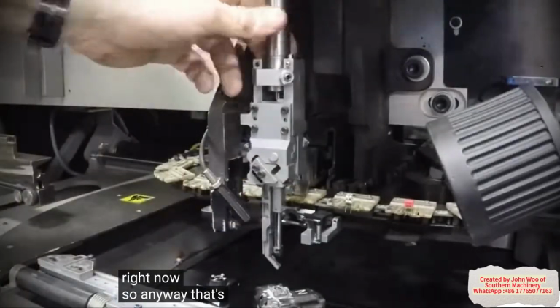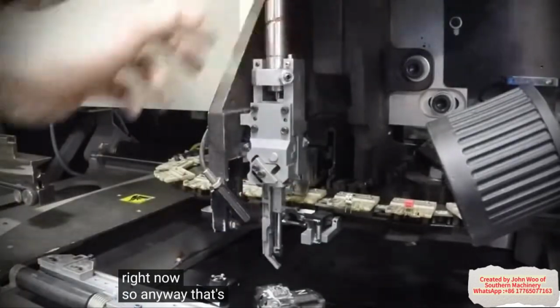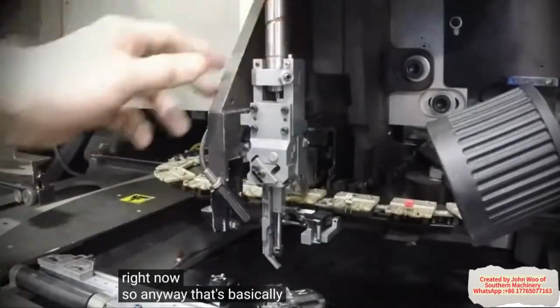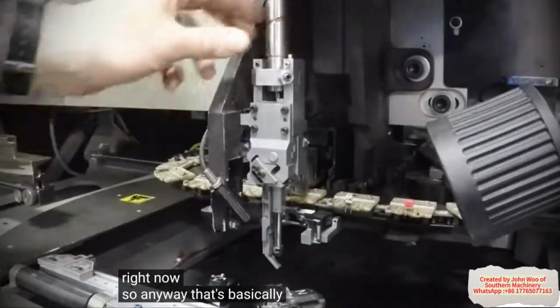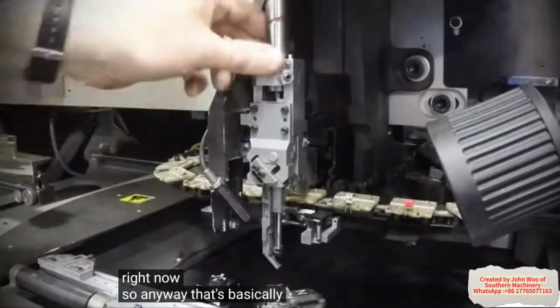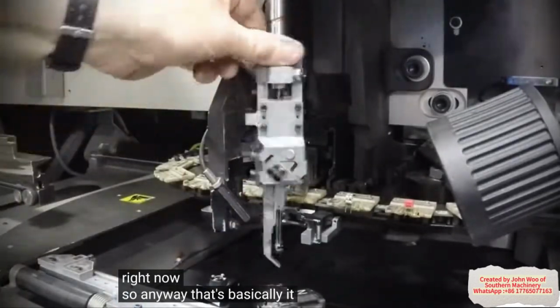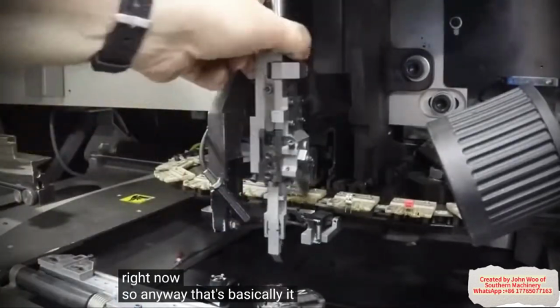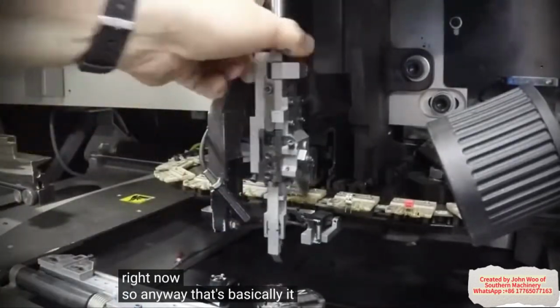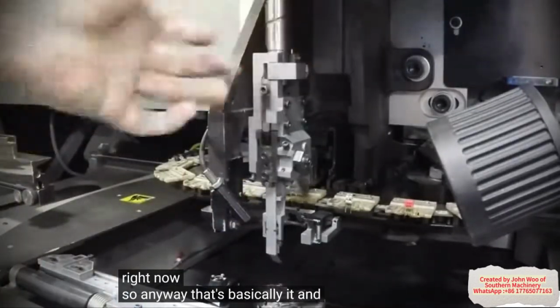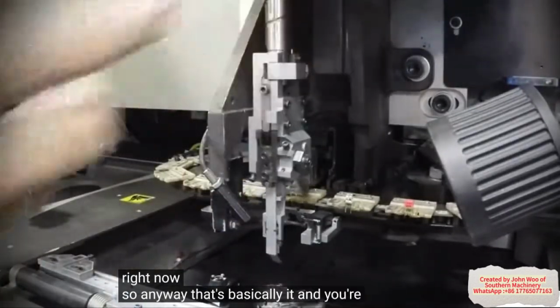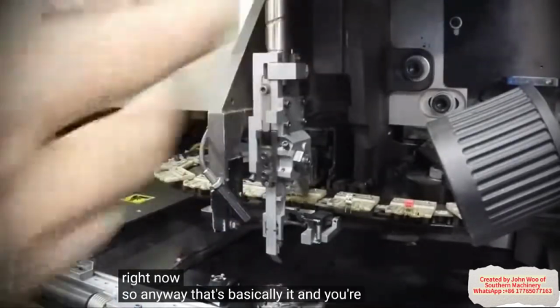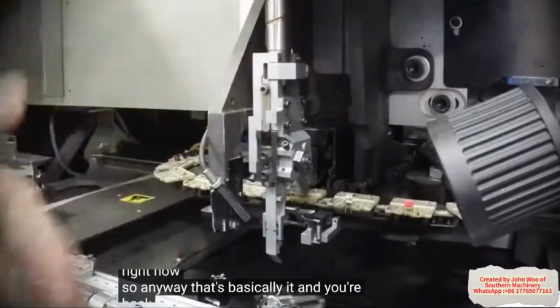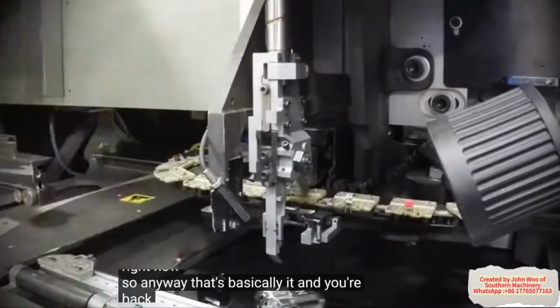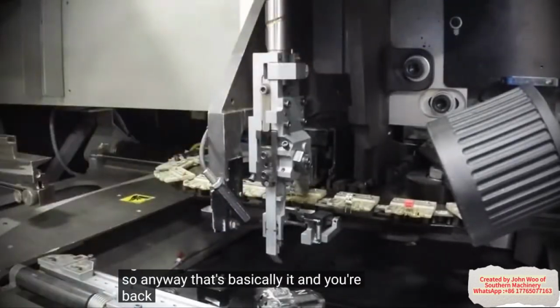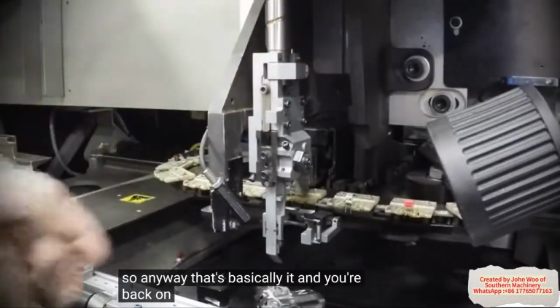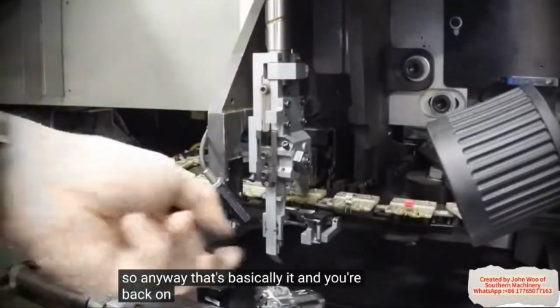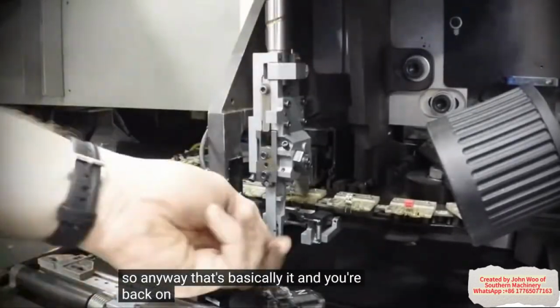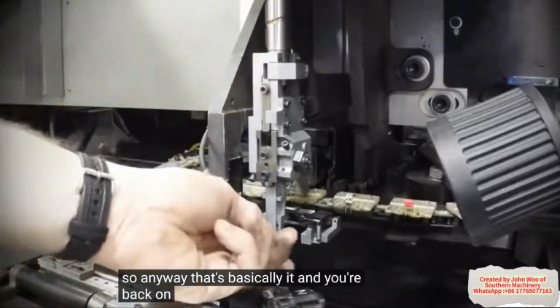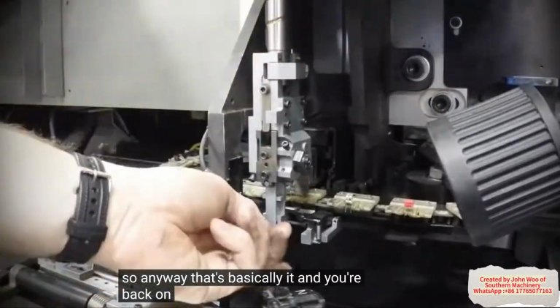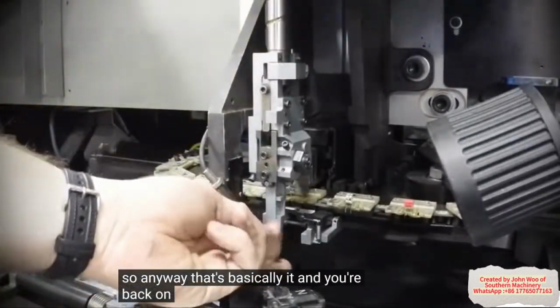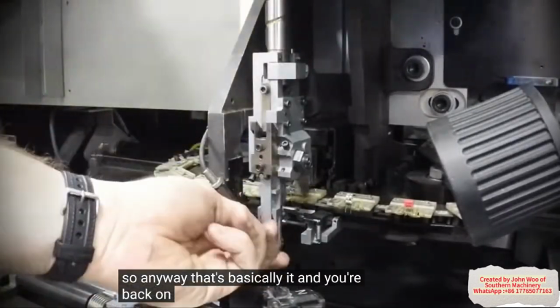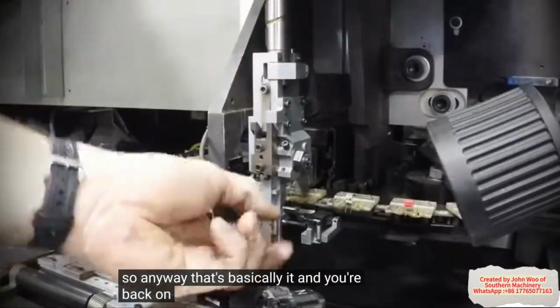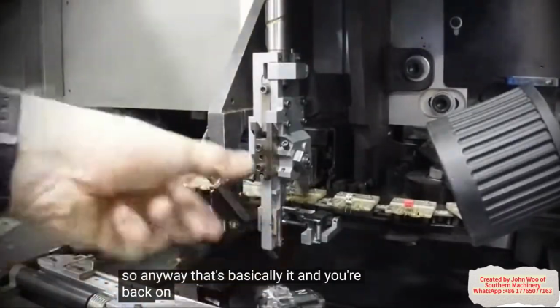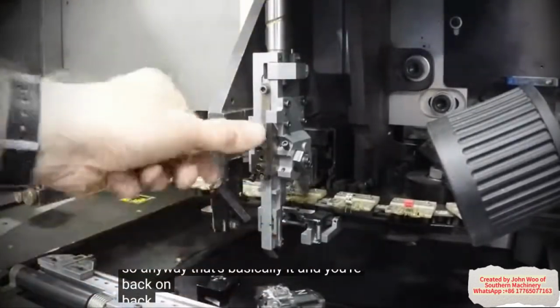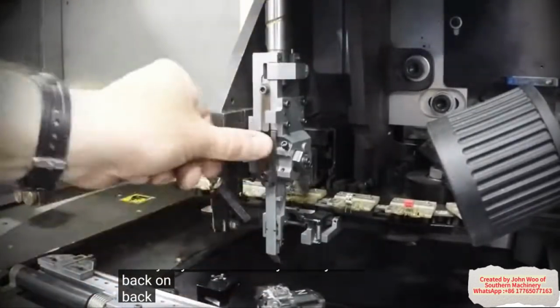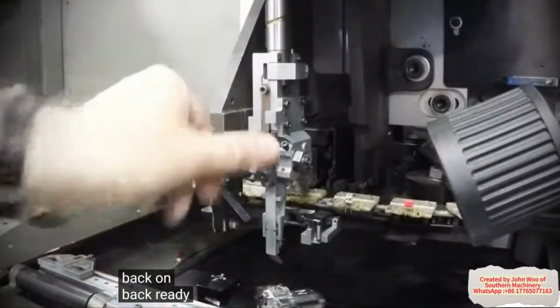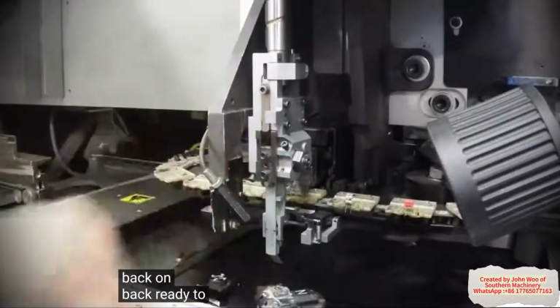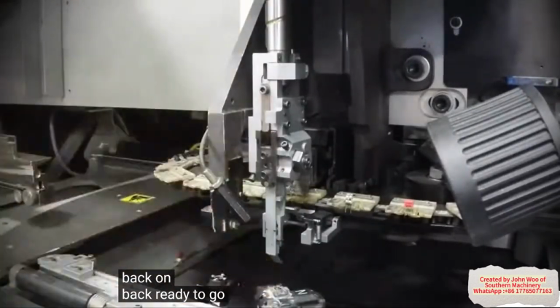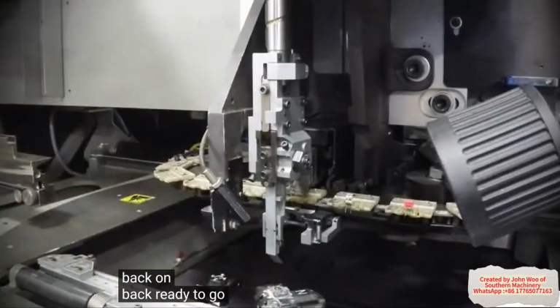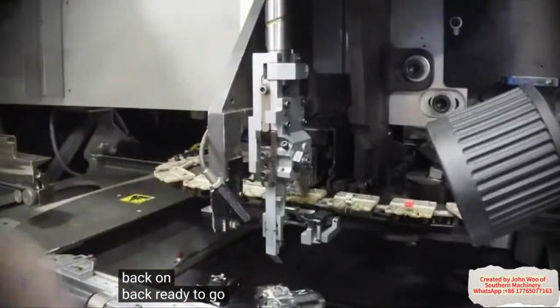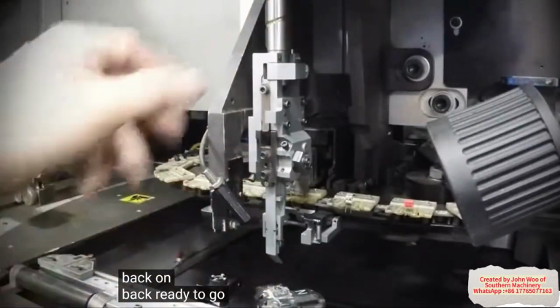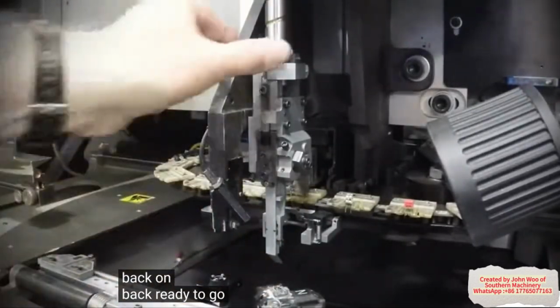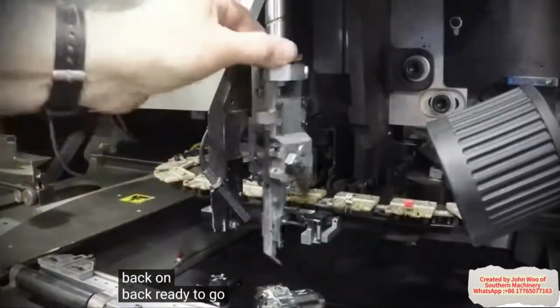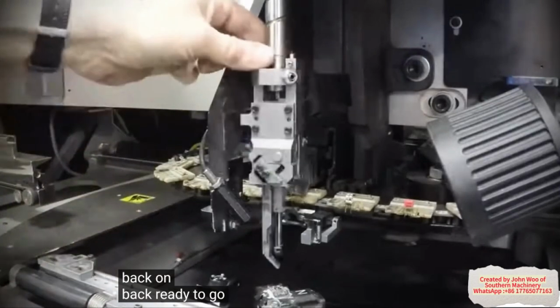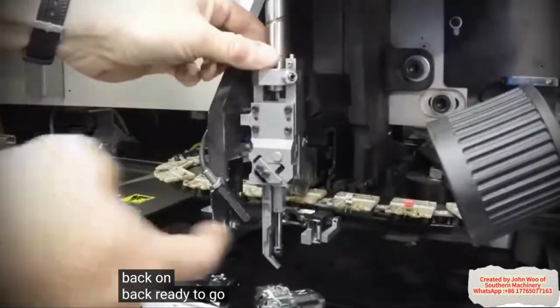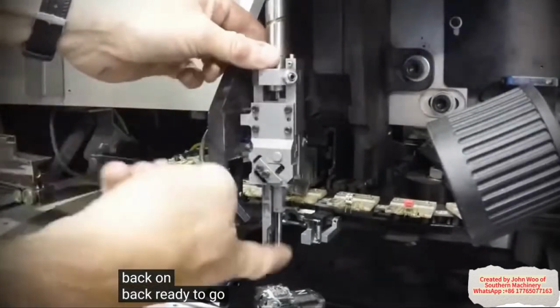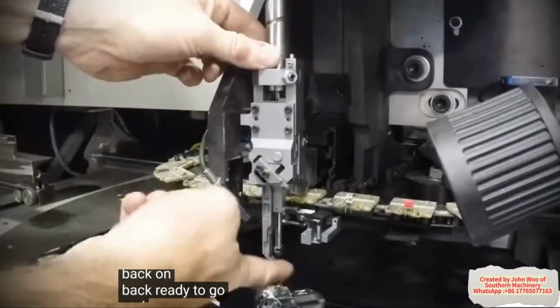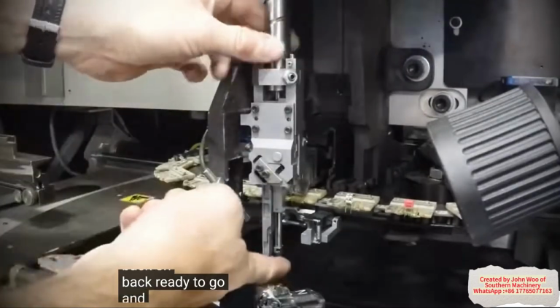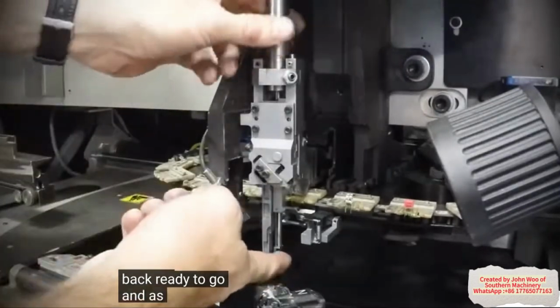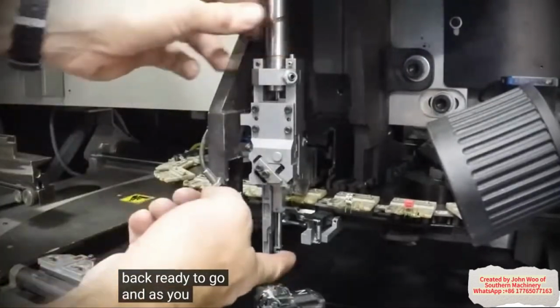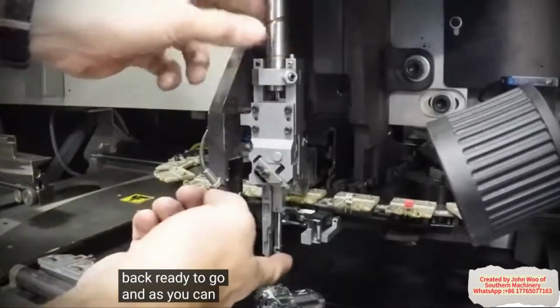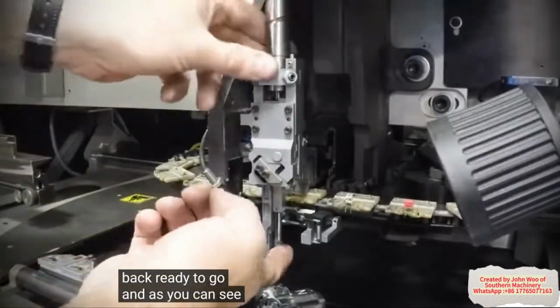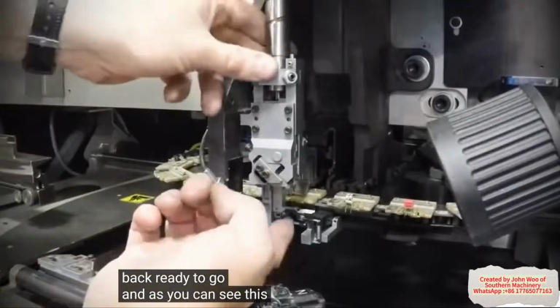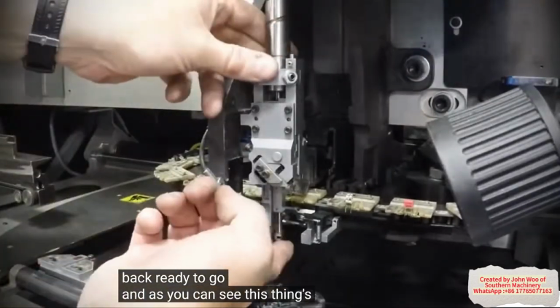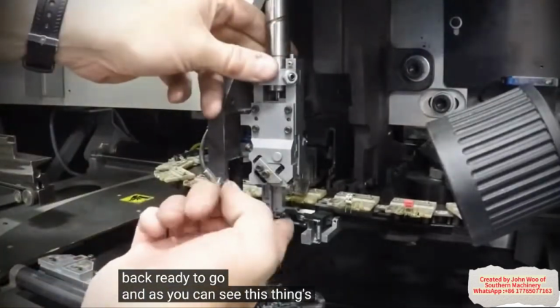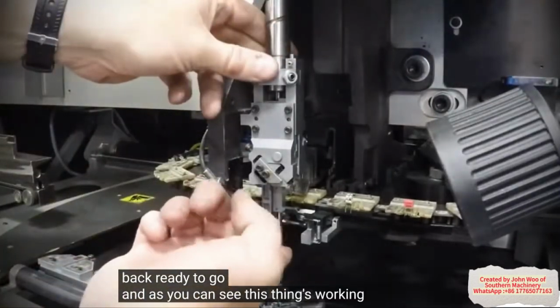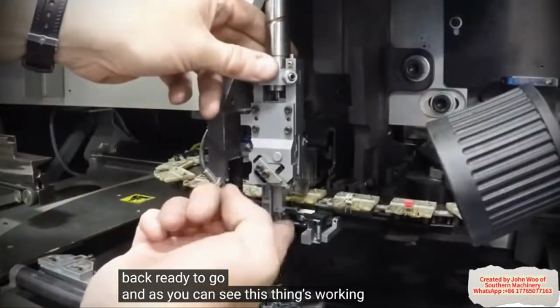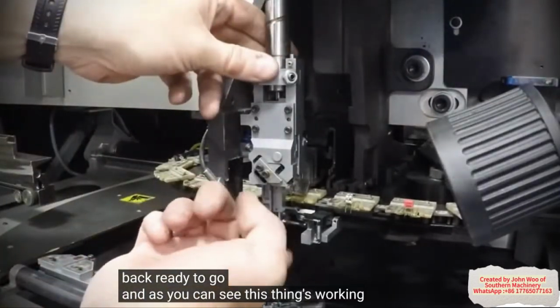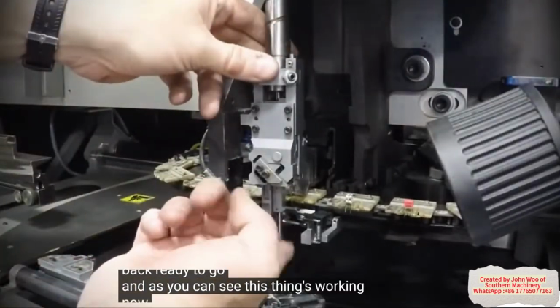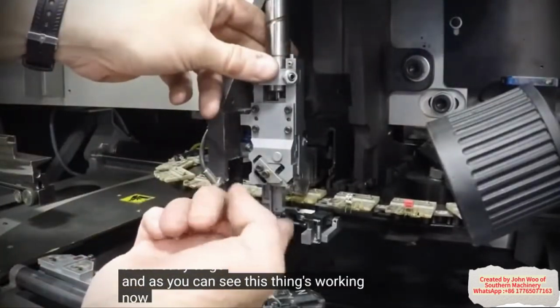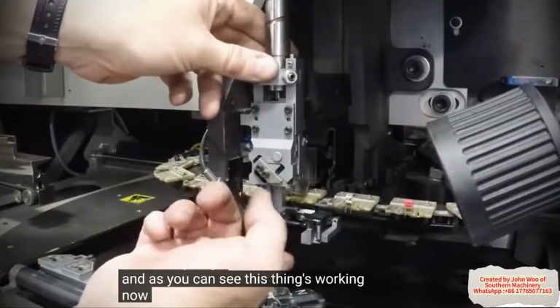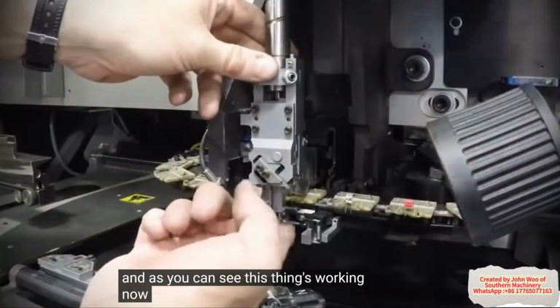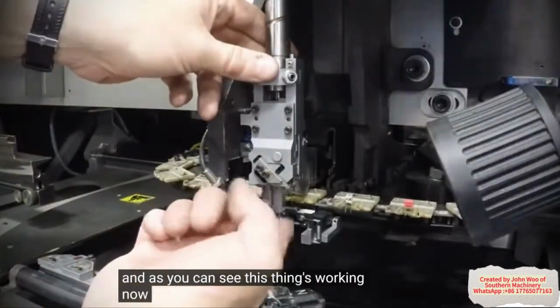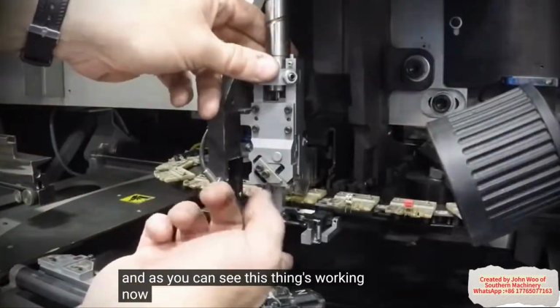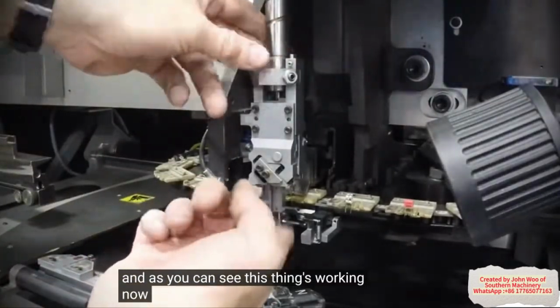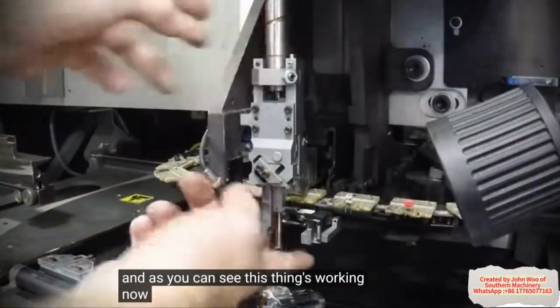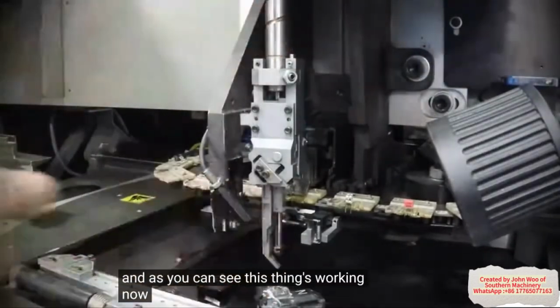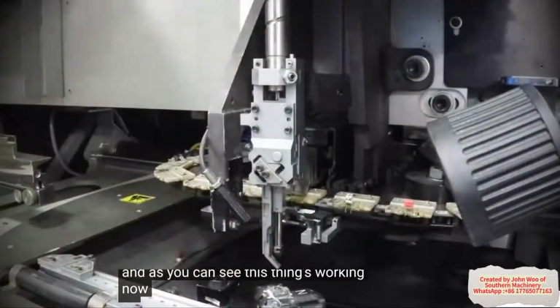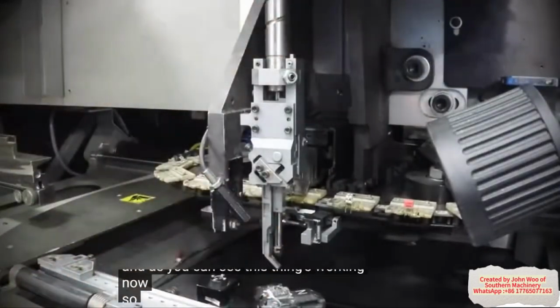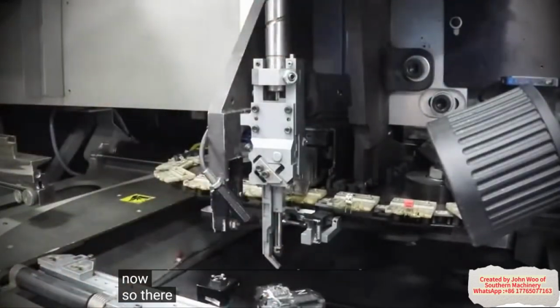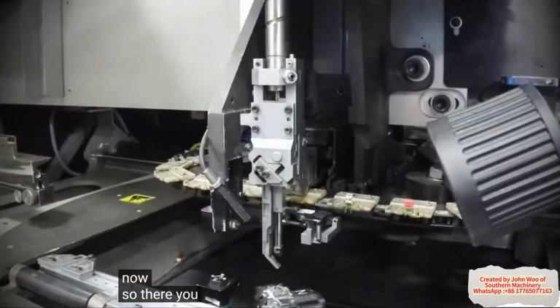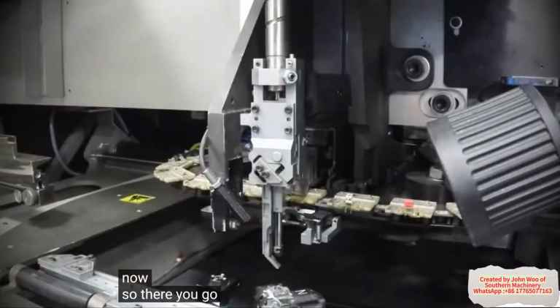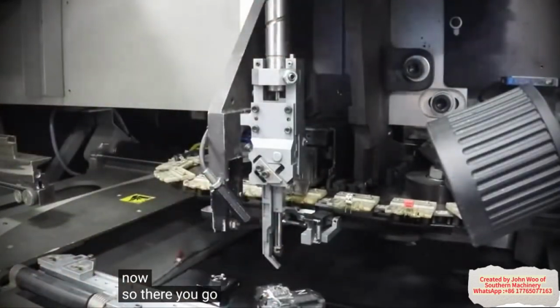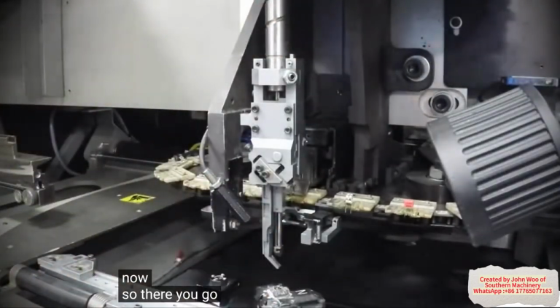That's basically it and you're back on, back ready to go. And as you can see, this thing's working now. So there you go.